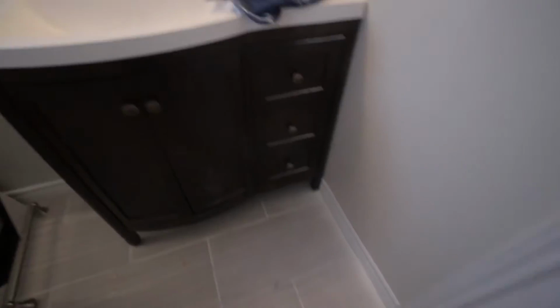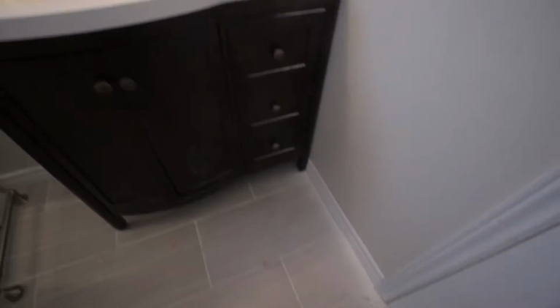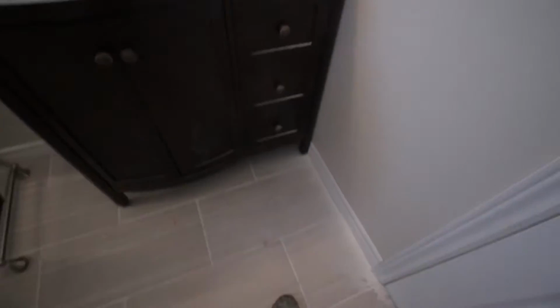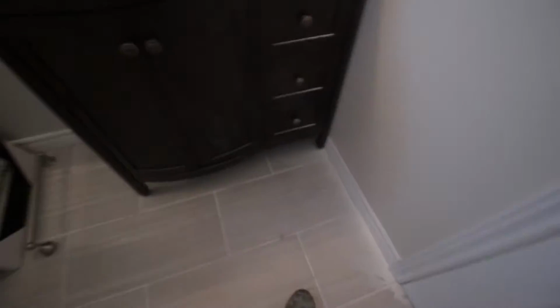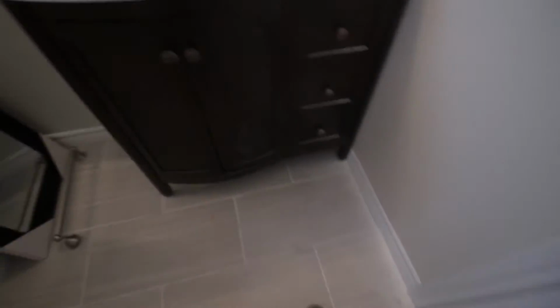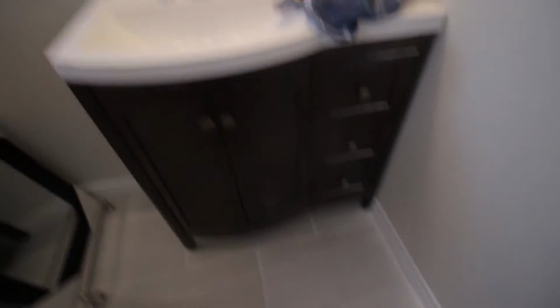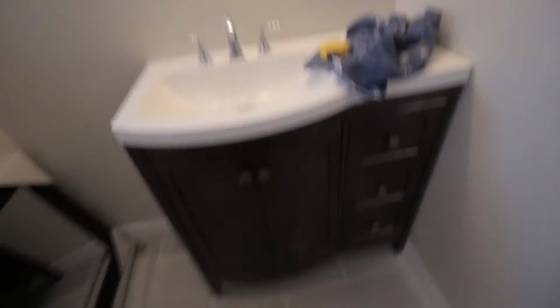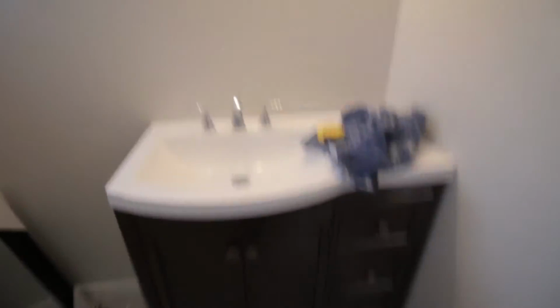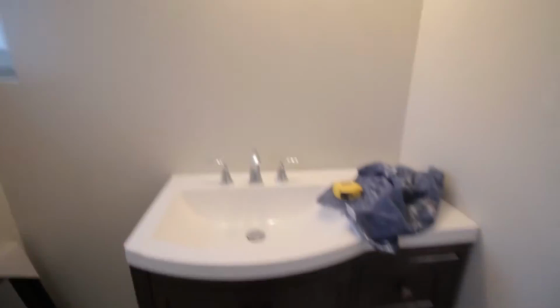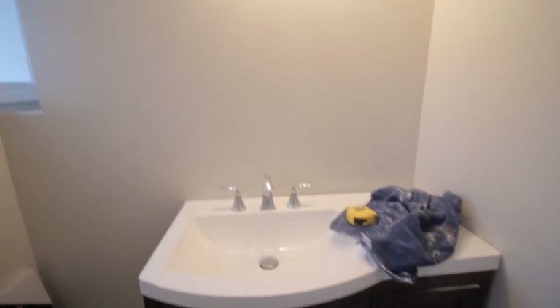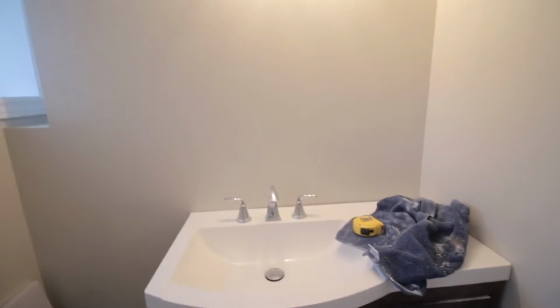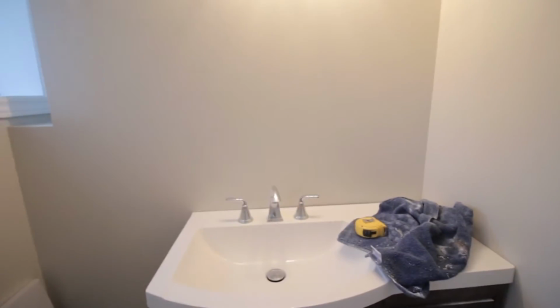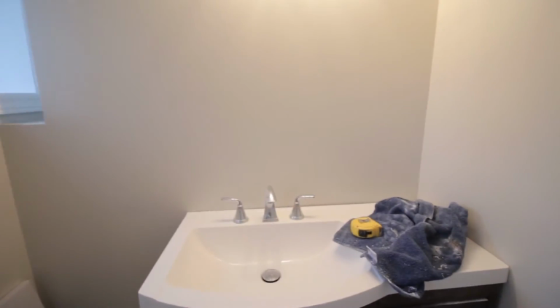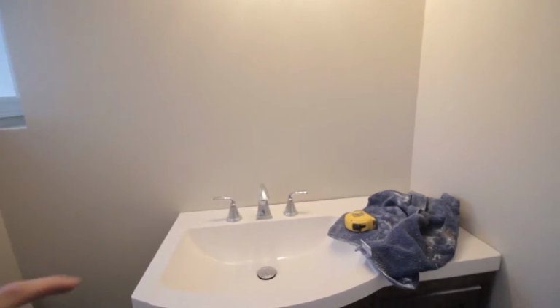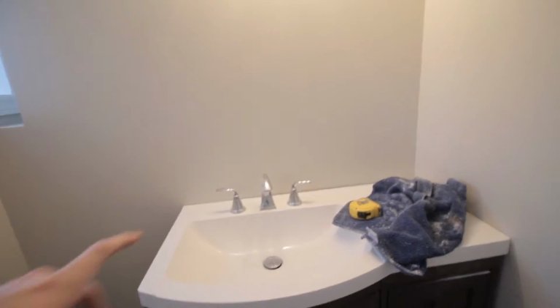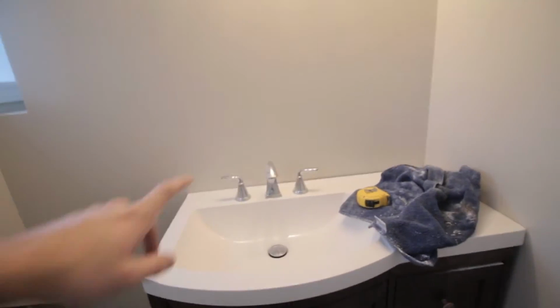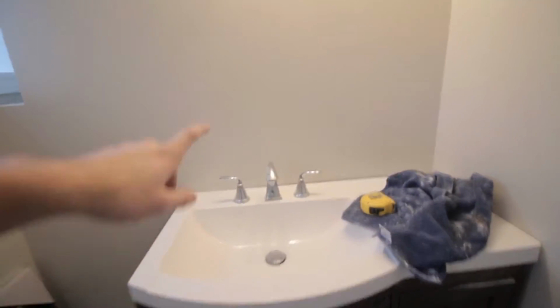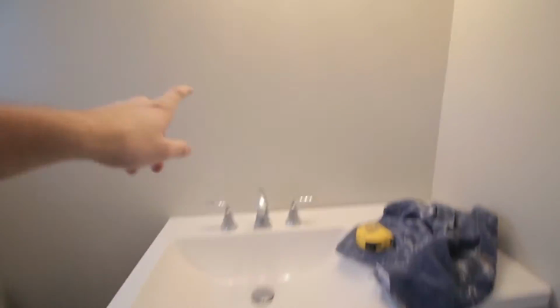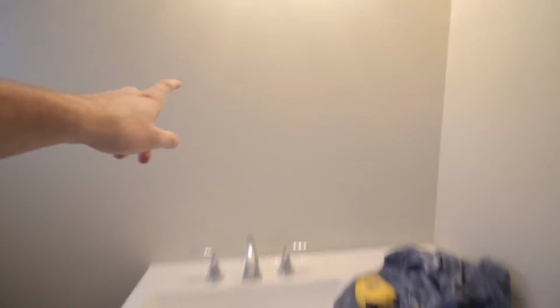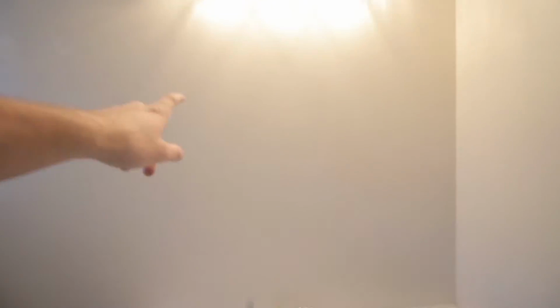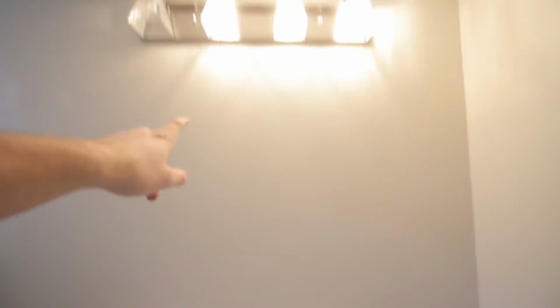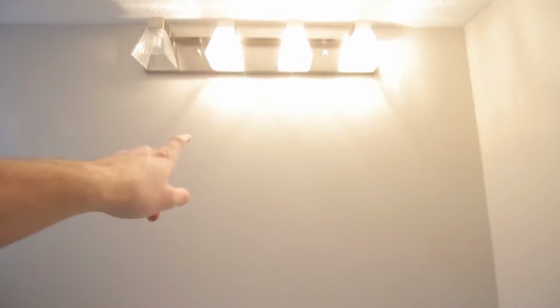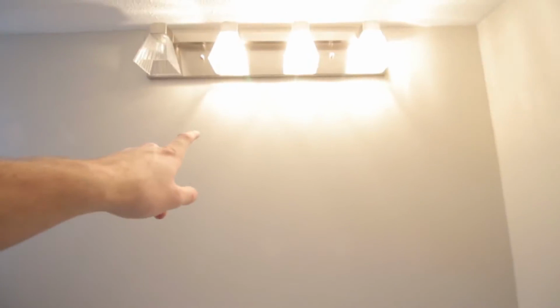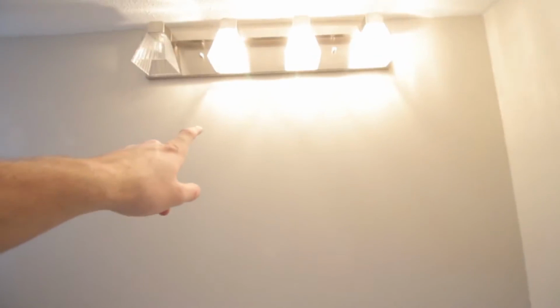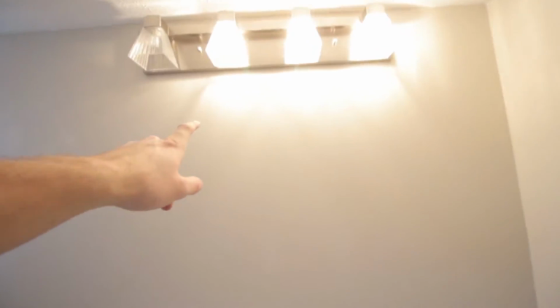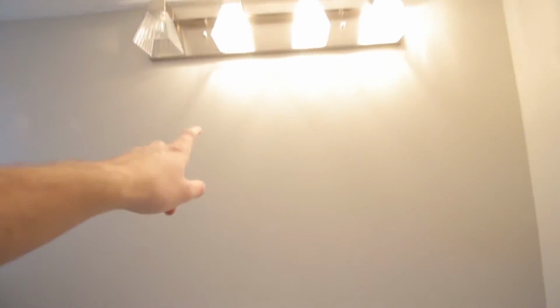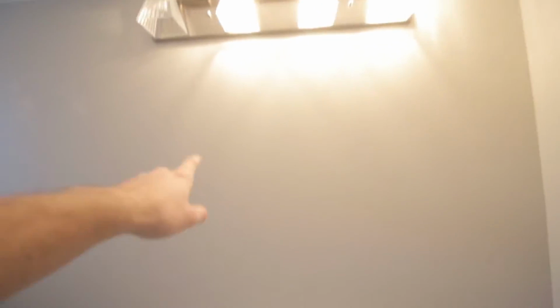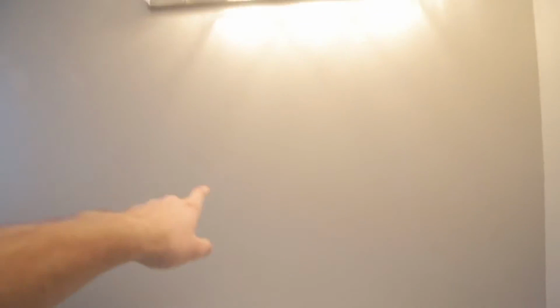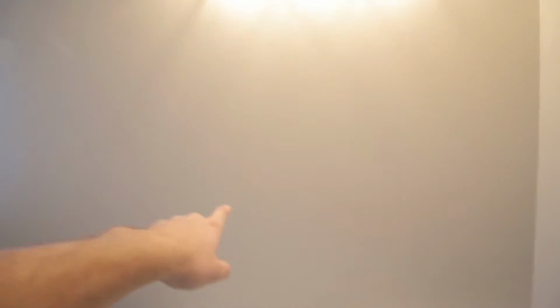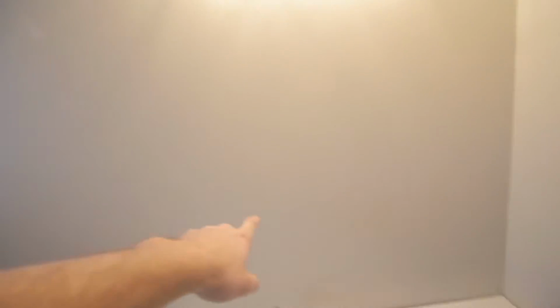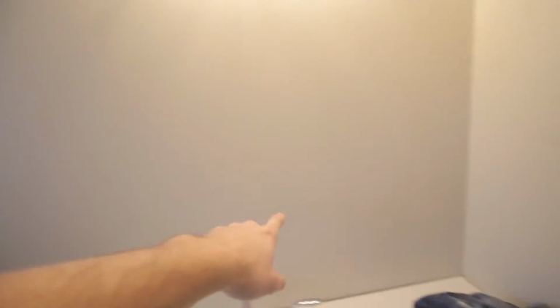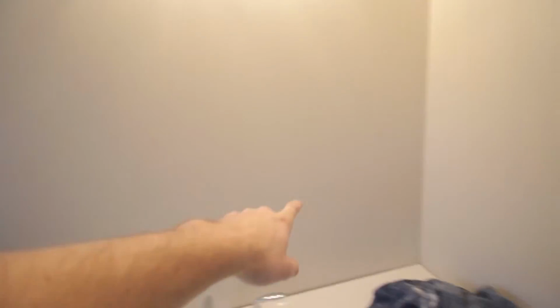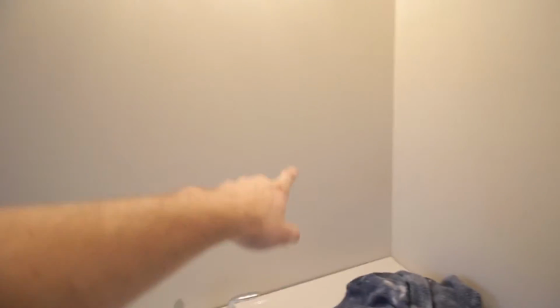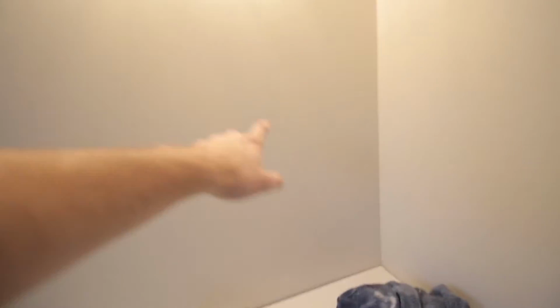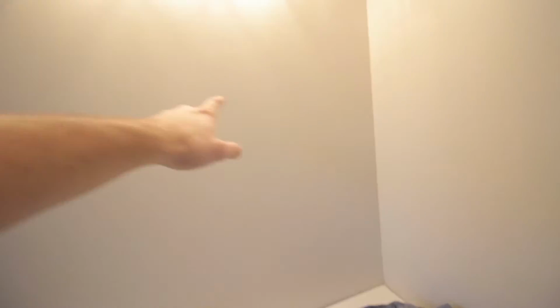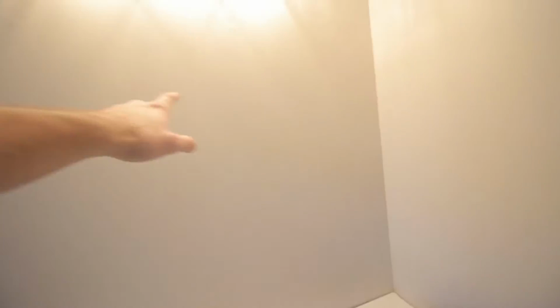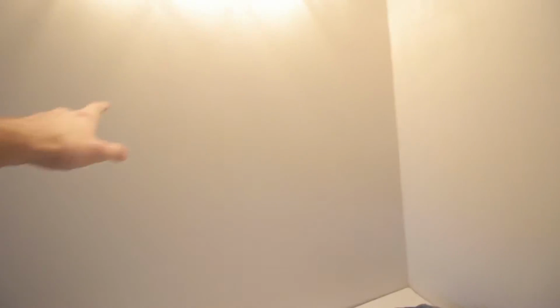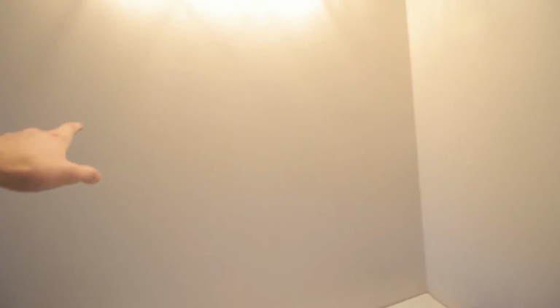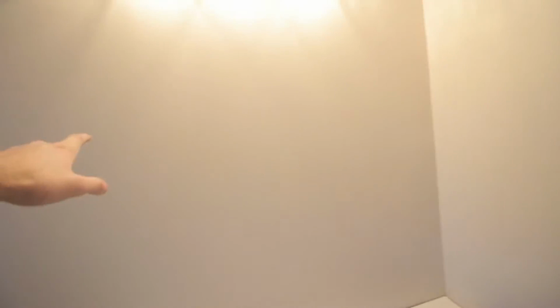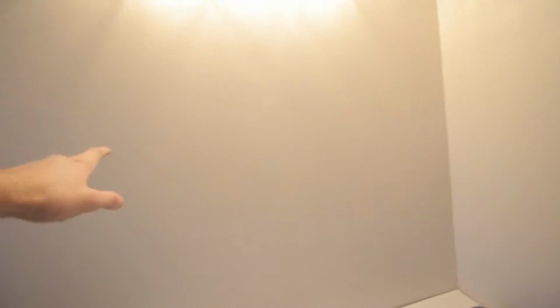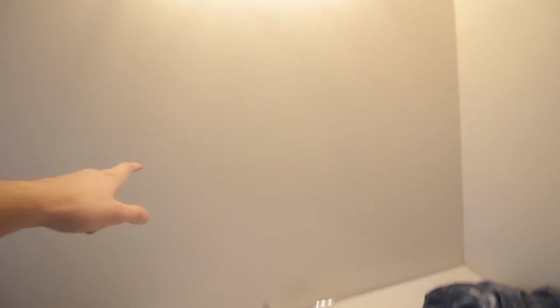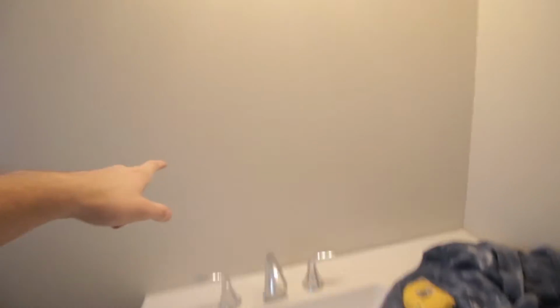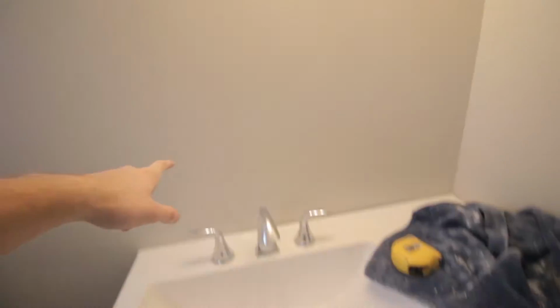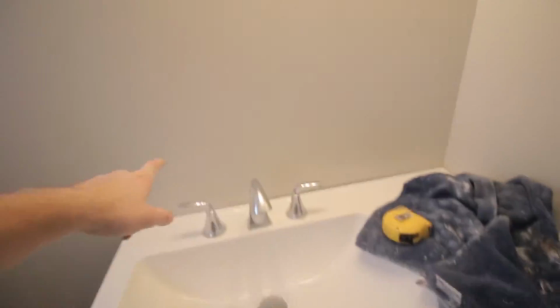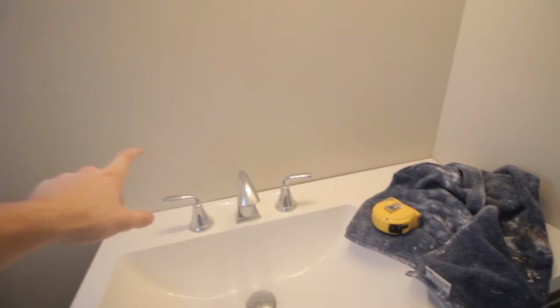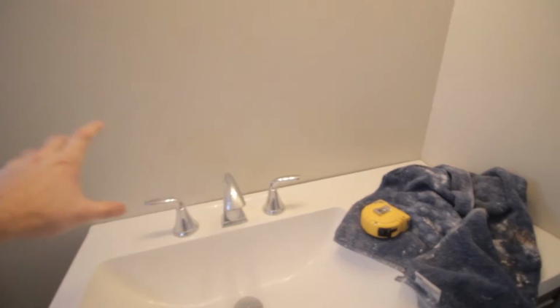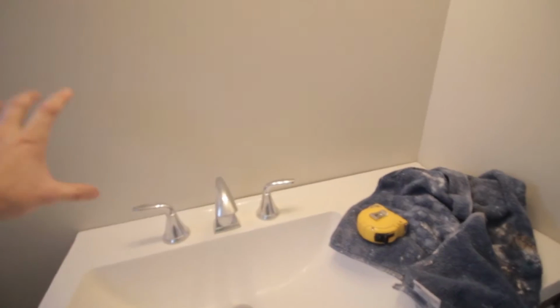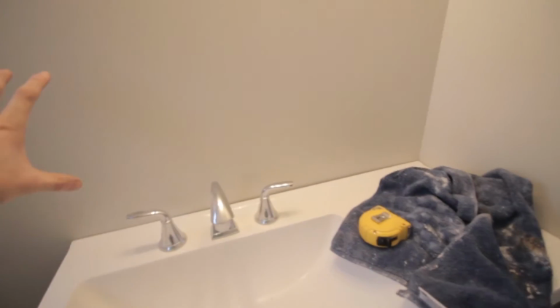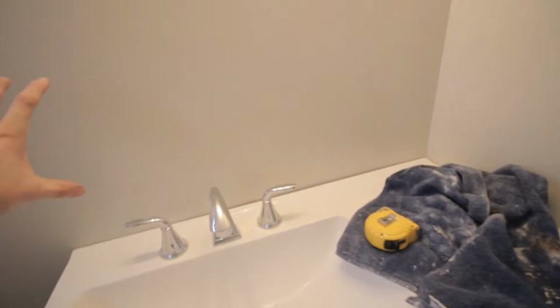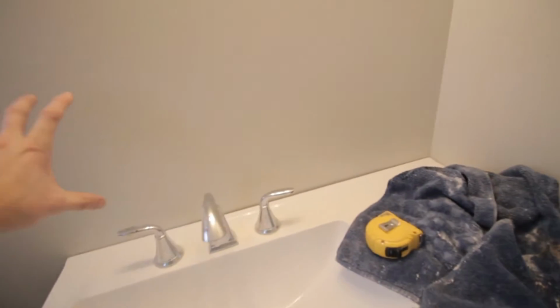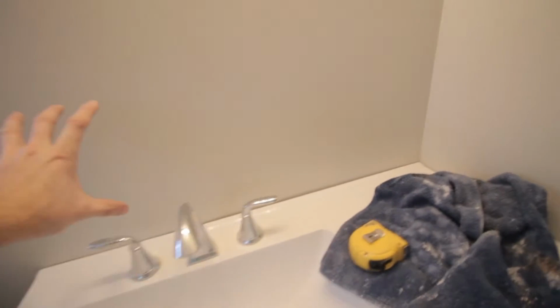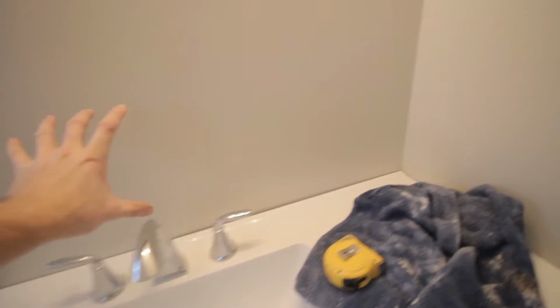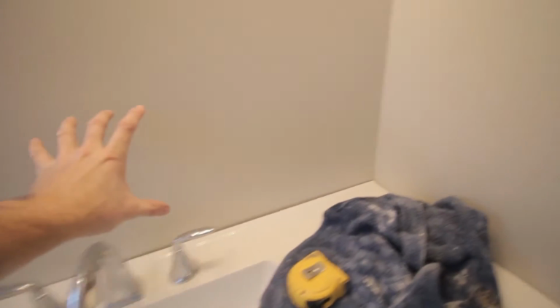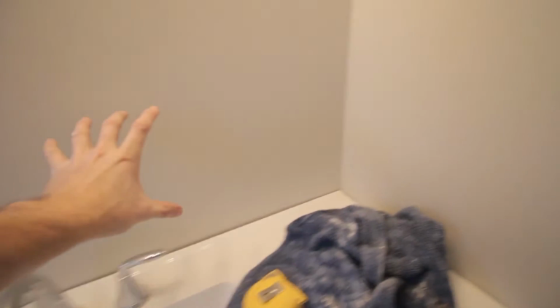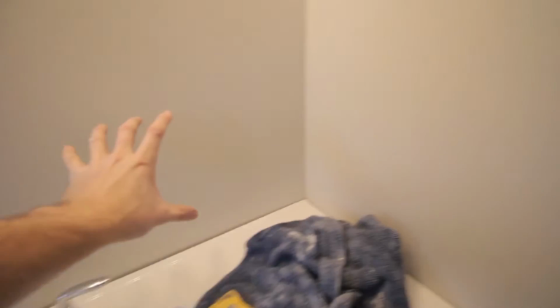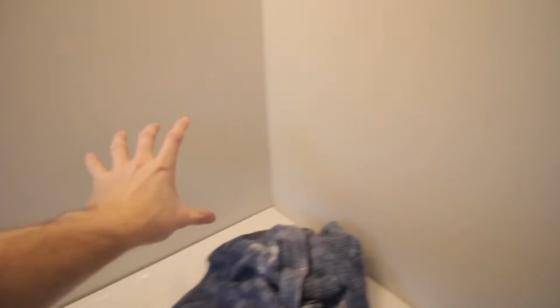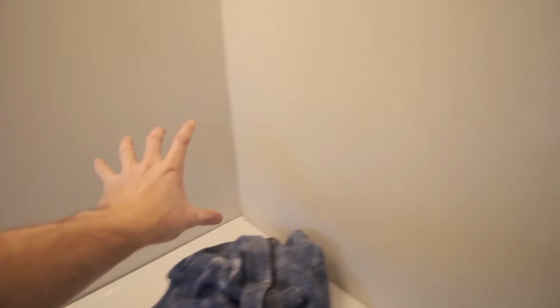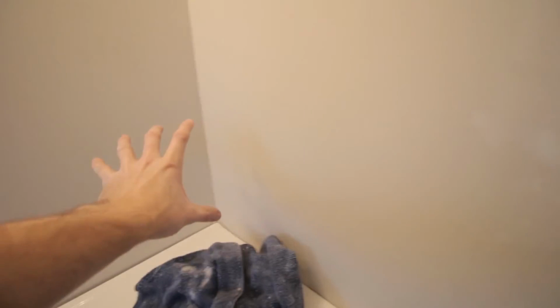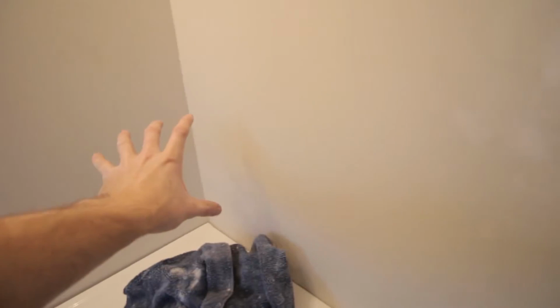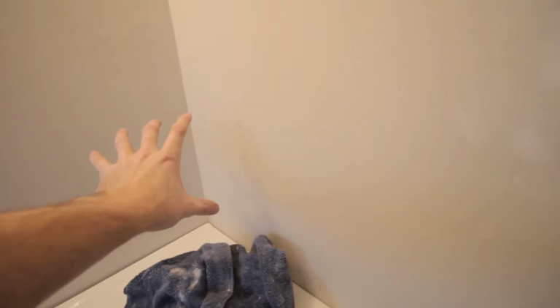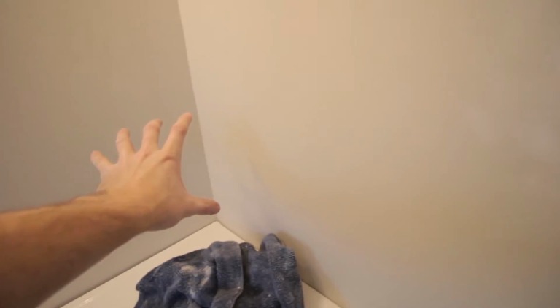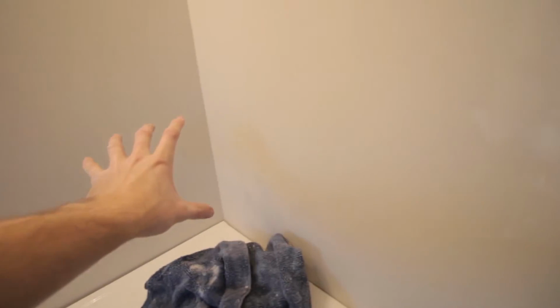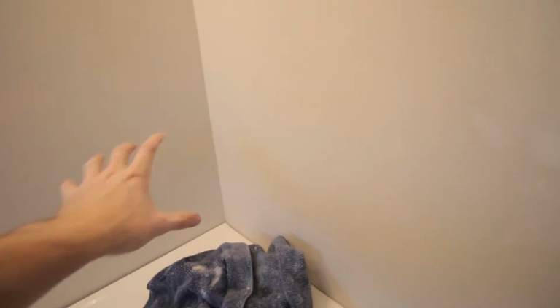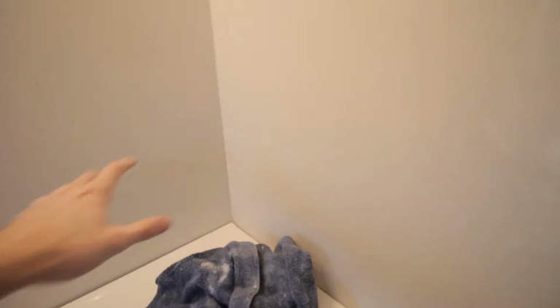Okay, so this is the lower bathroom here. I'm going to be putting a mirror here and then the backsplash behind it.